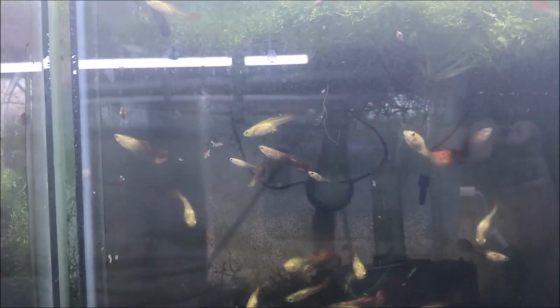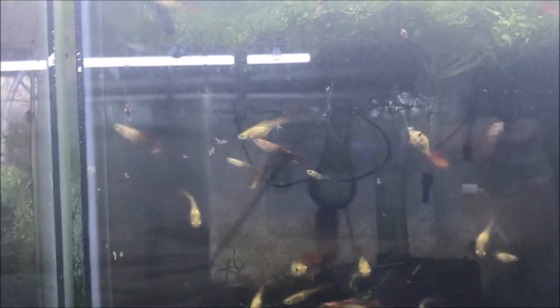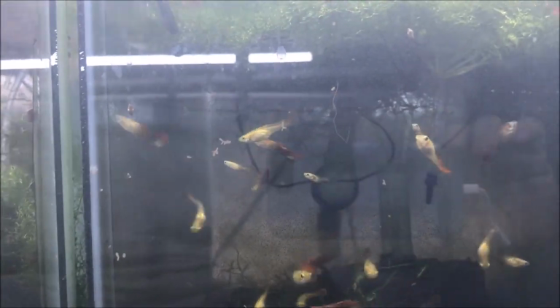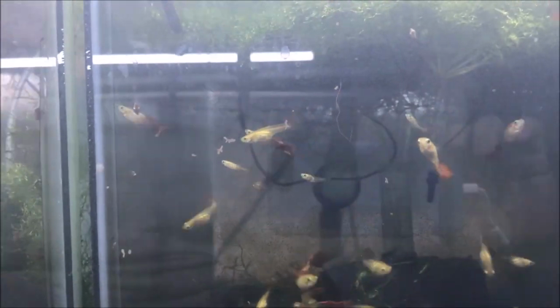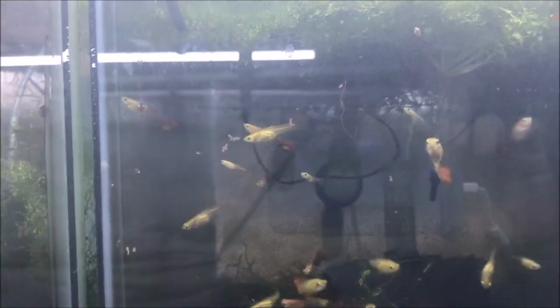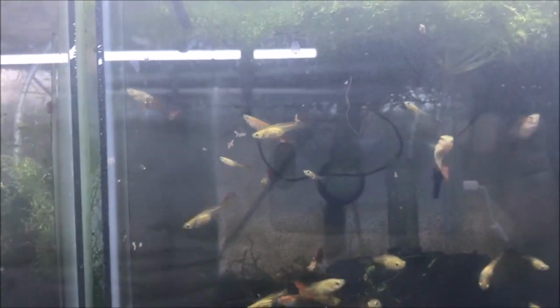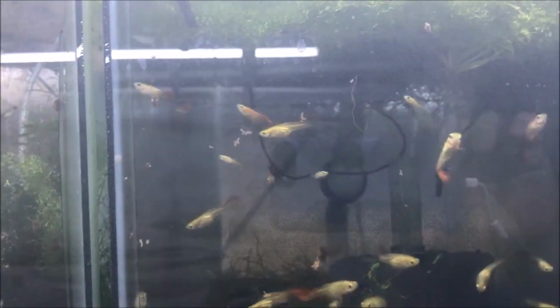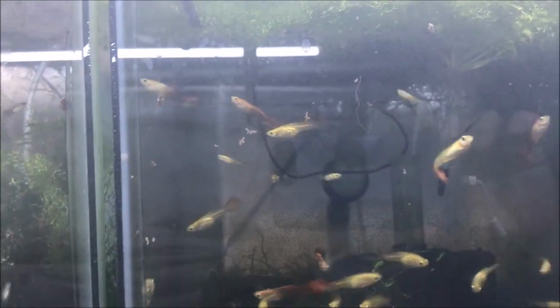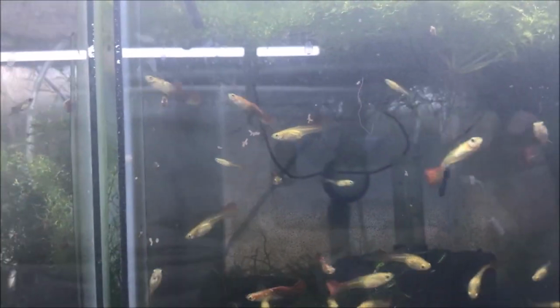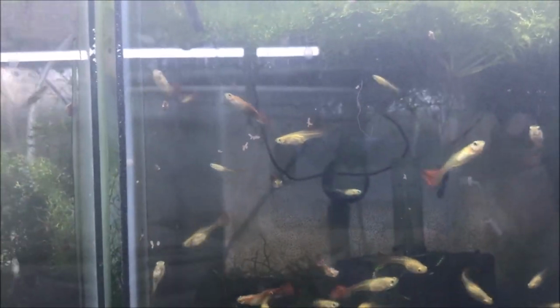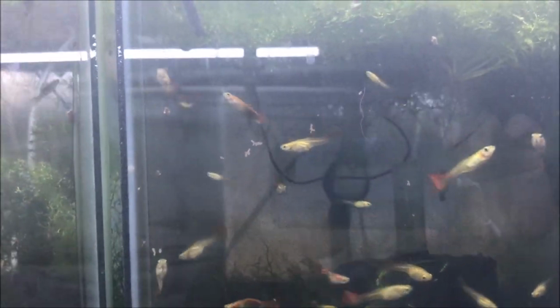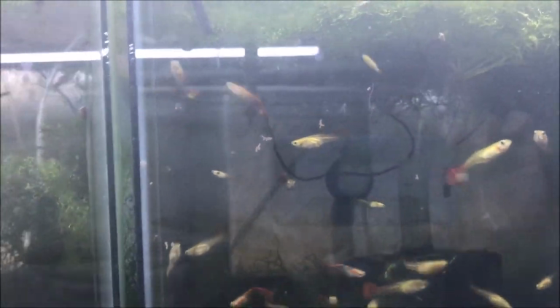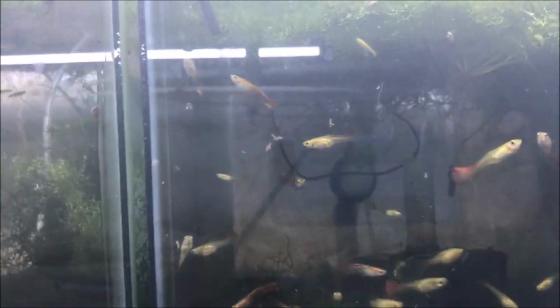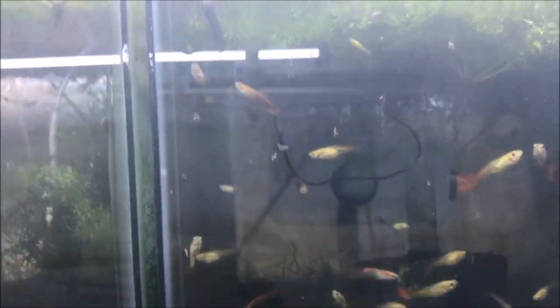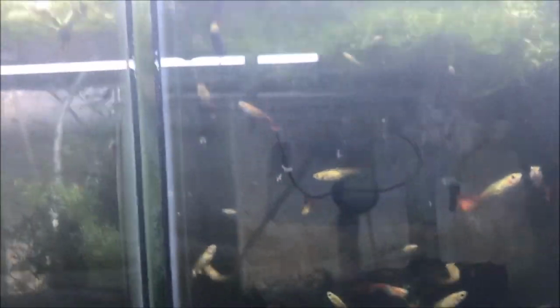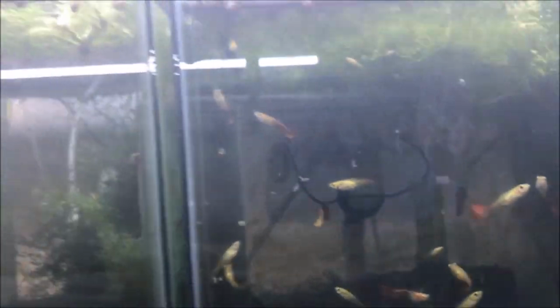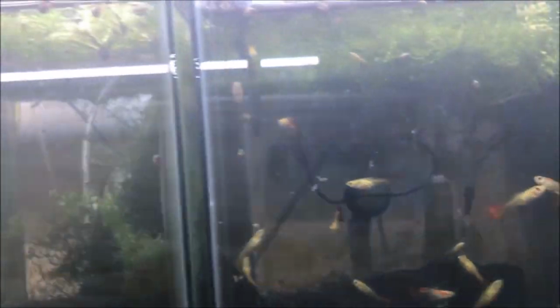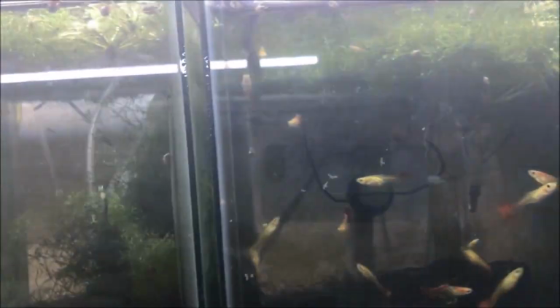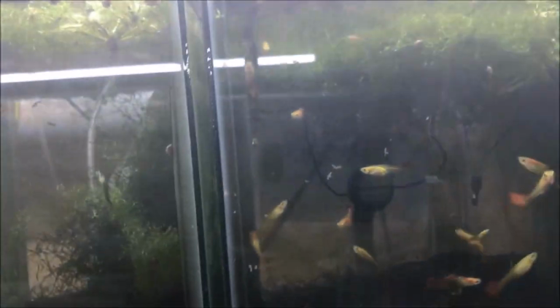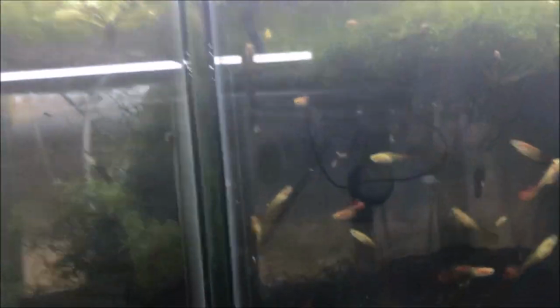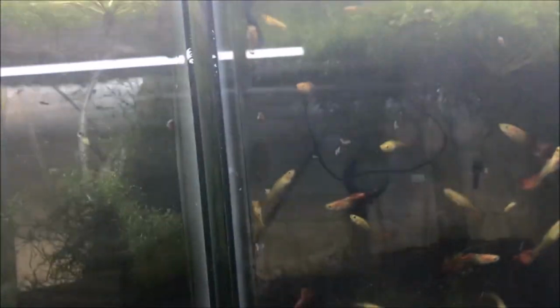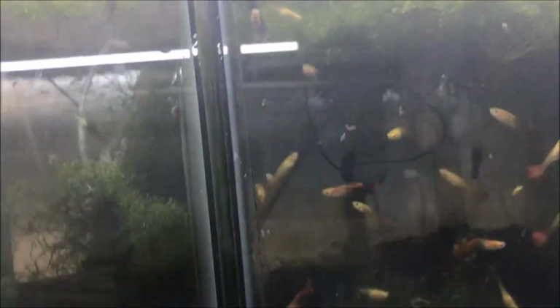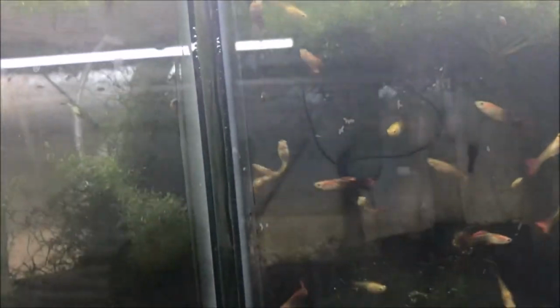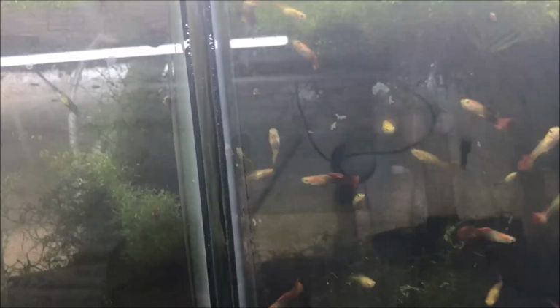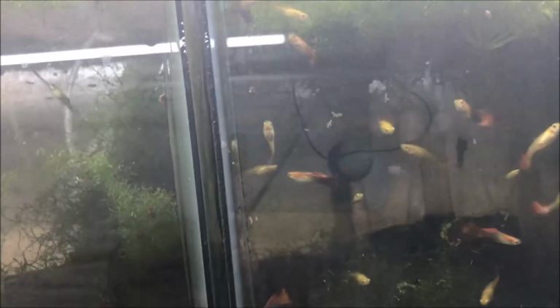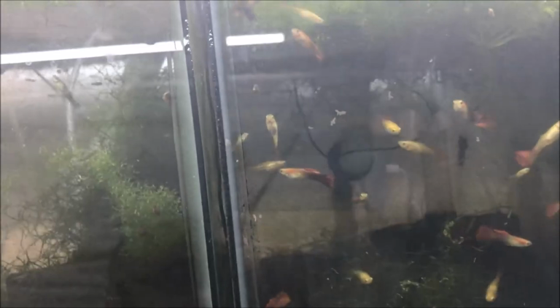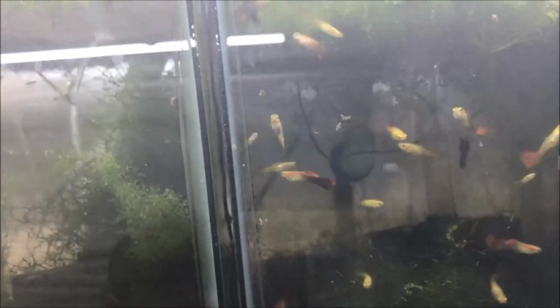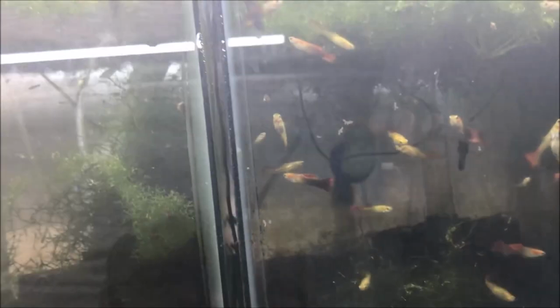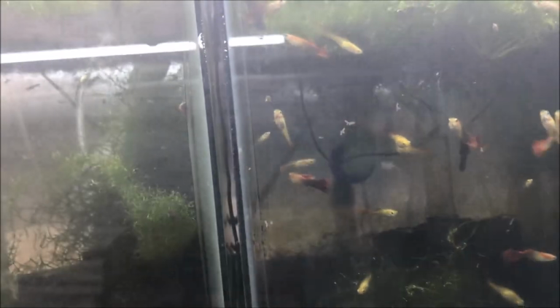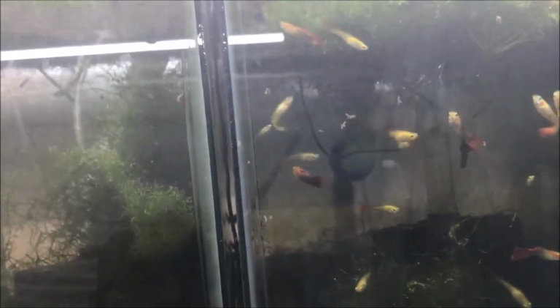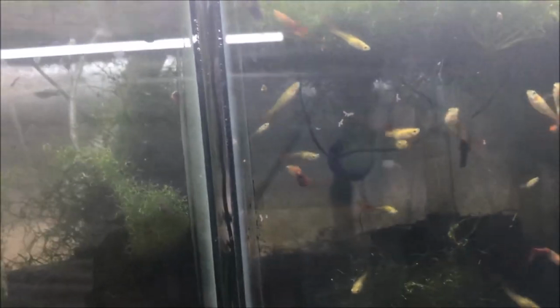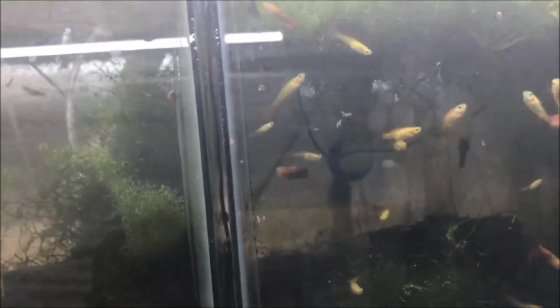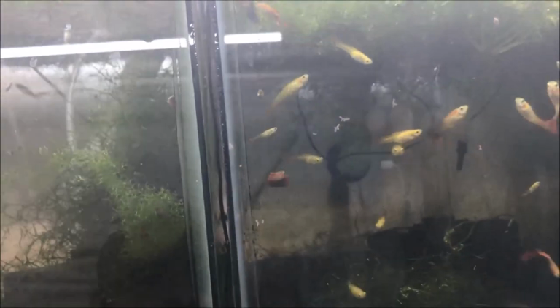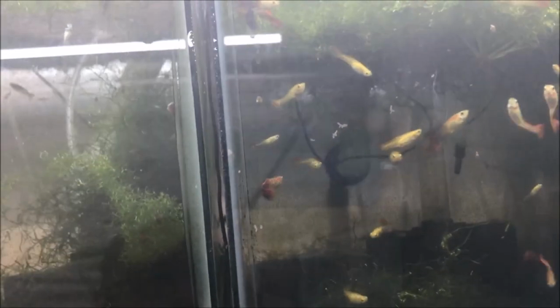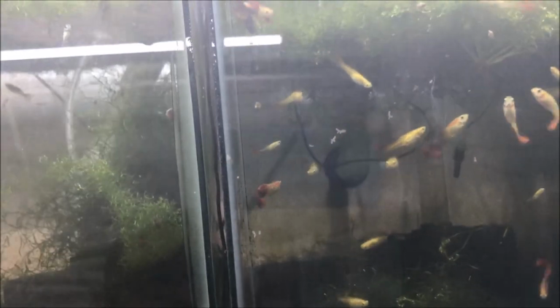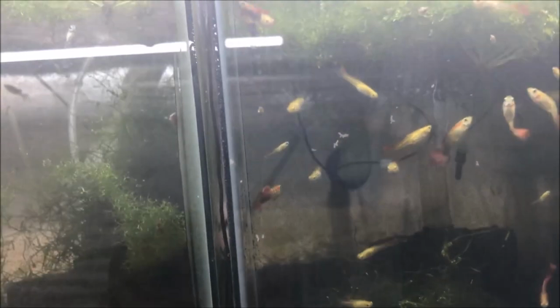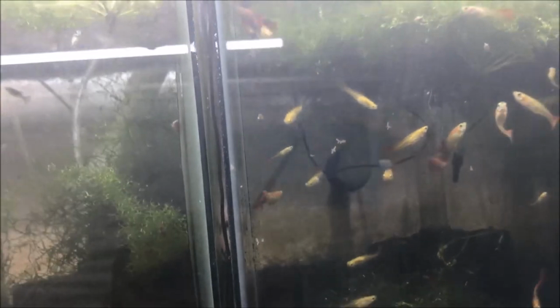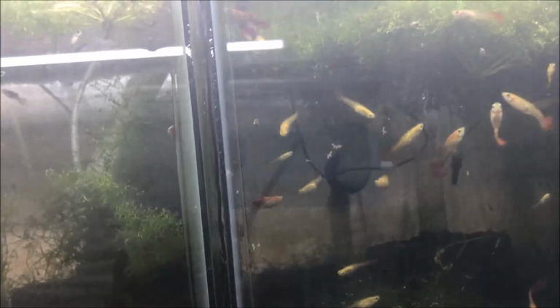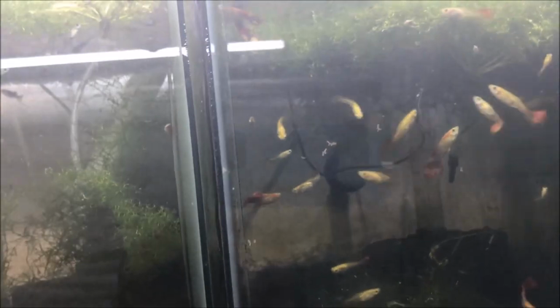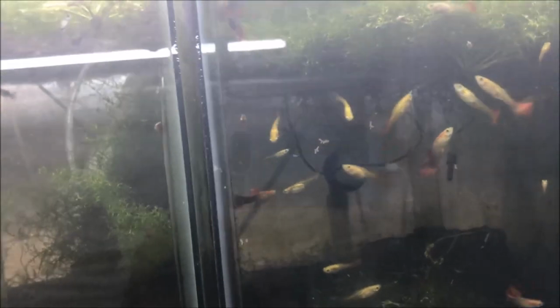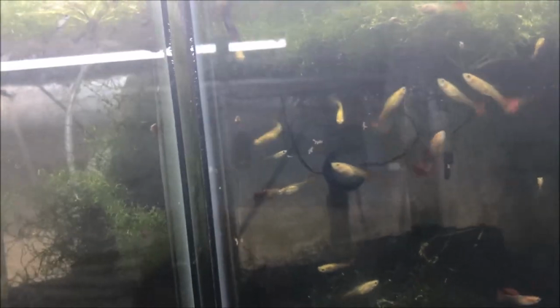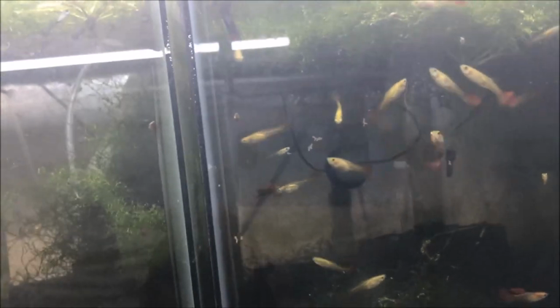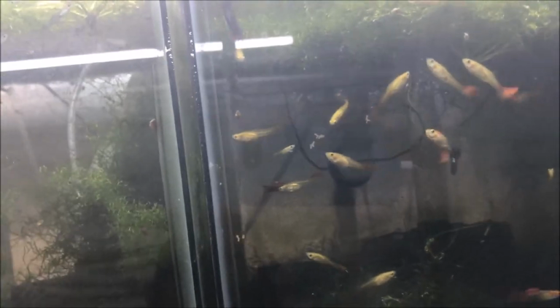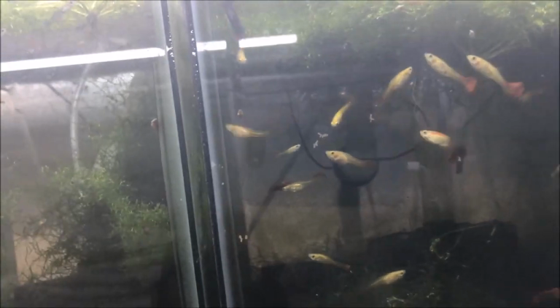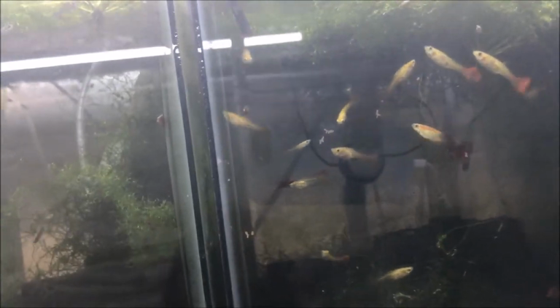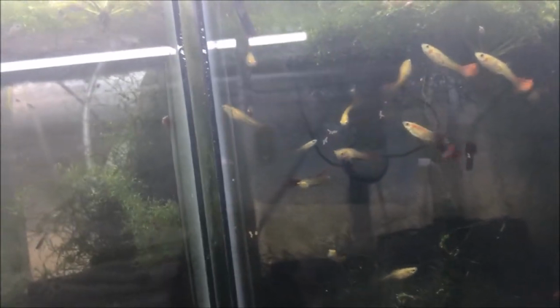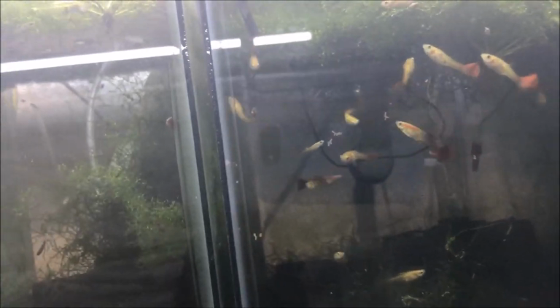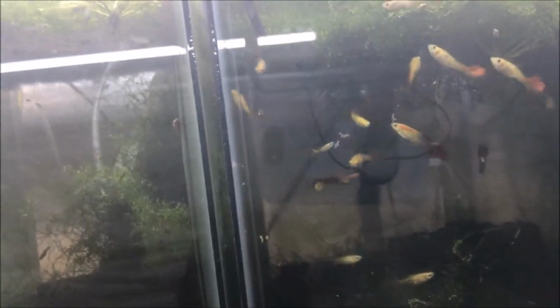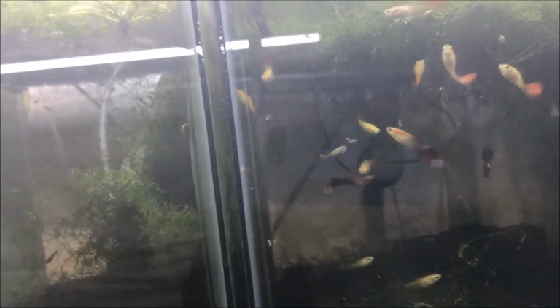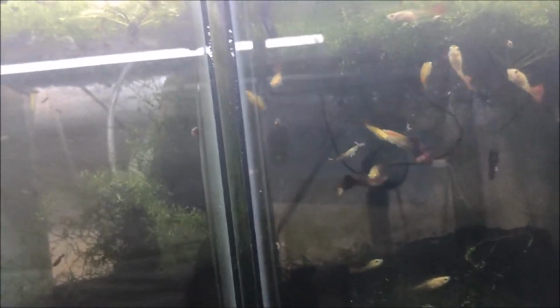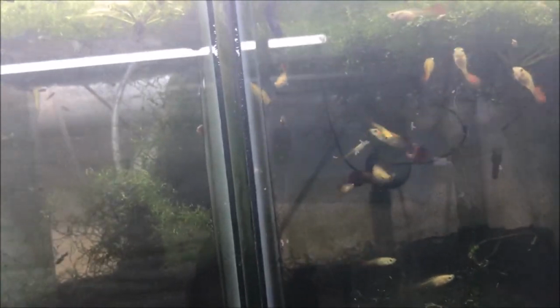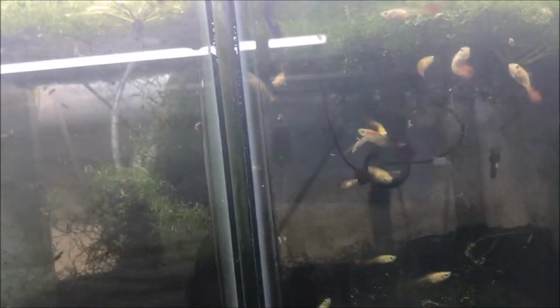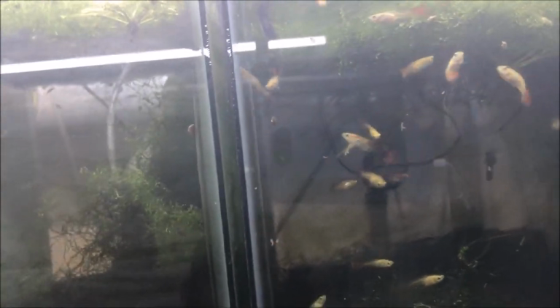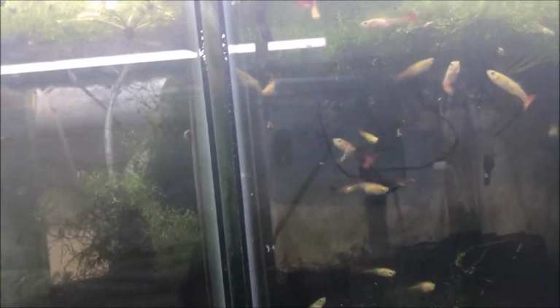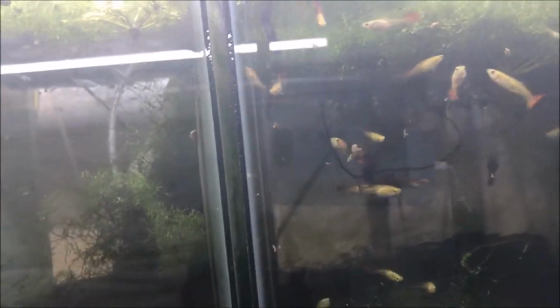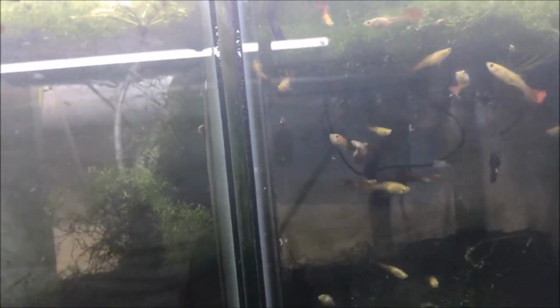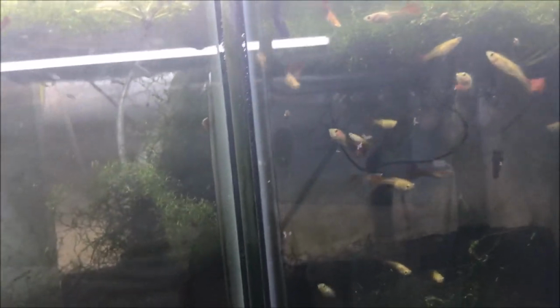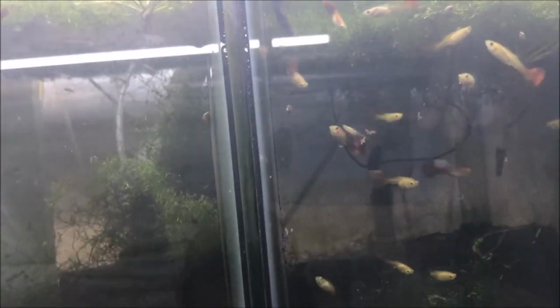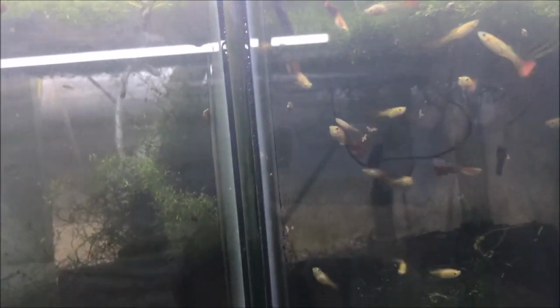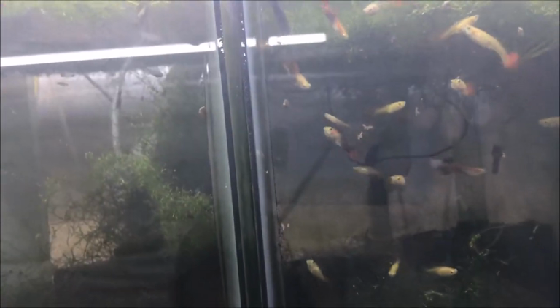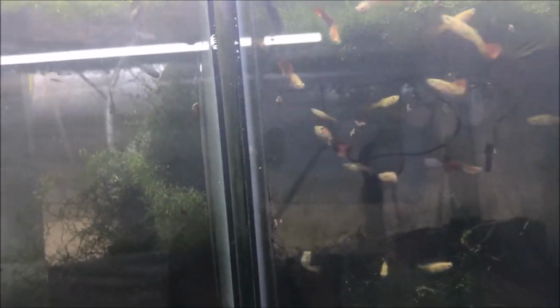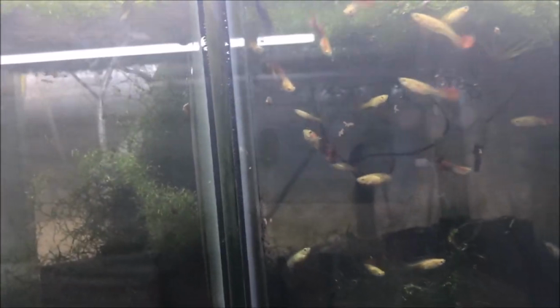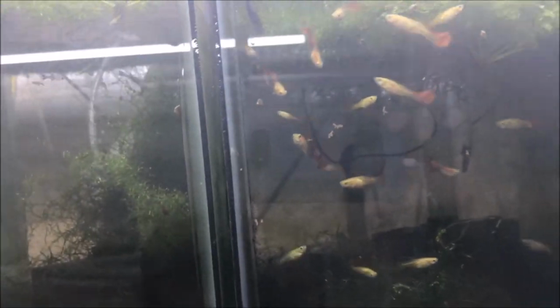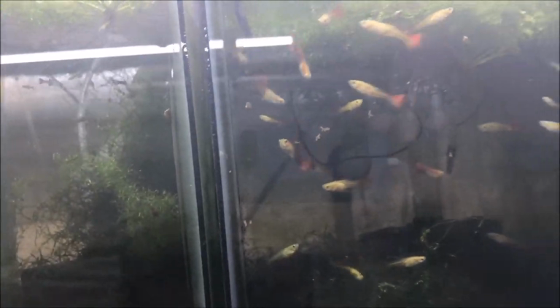Blonde Red Guppies — I think that's what they're called. Pretty basic guppy, really nothing special there.